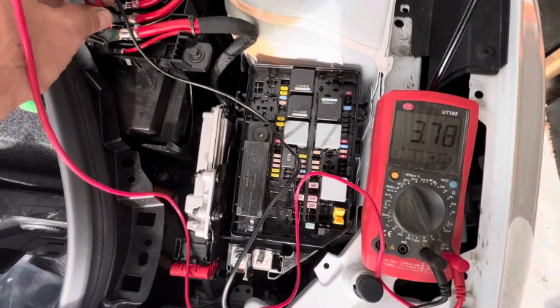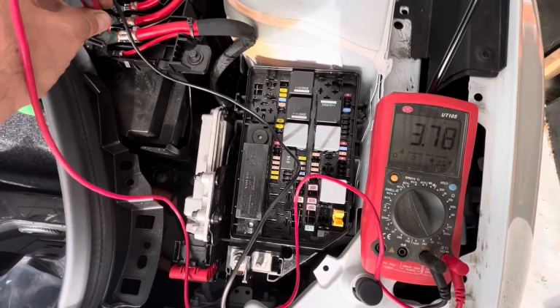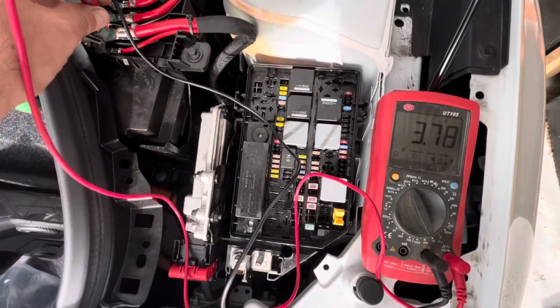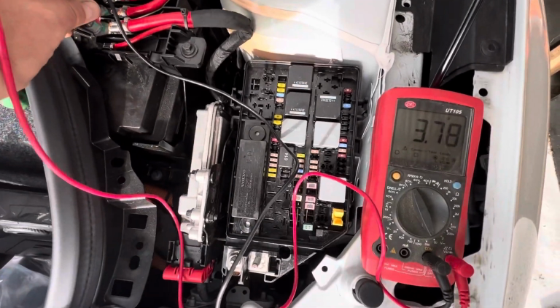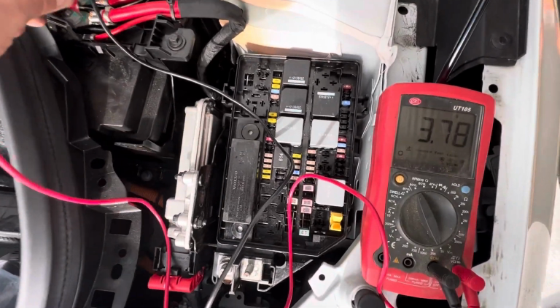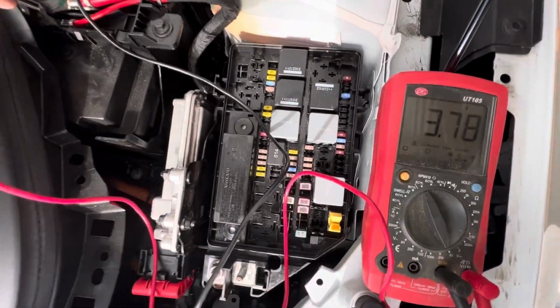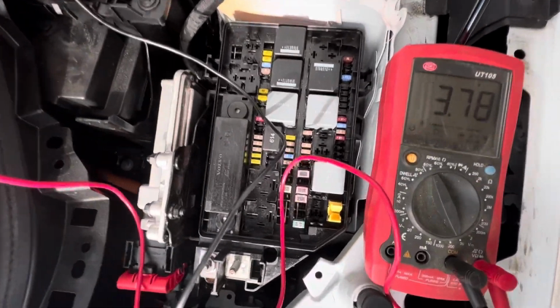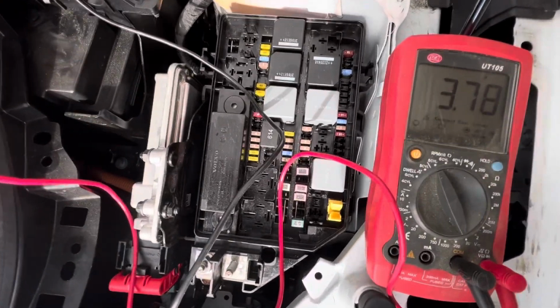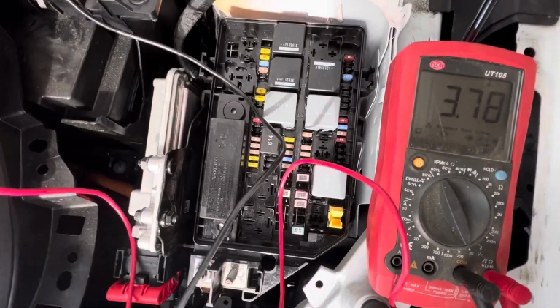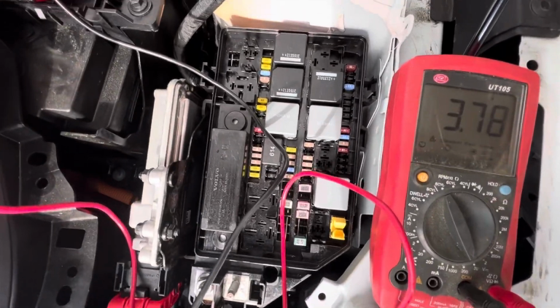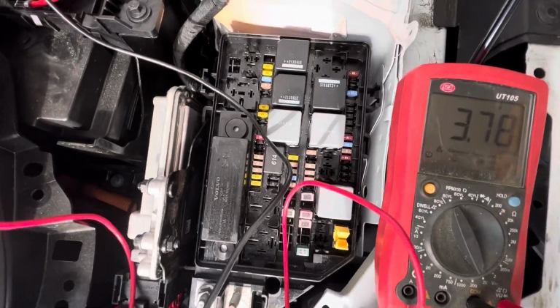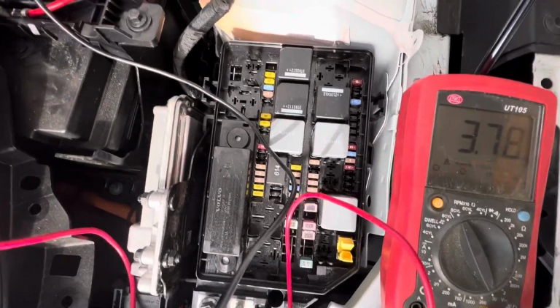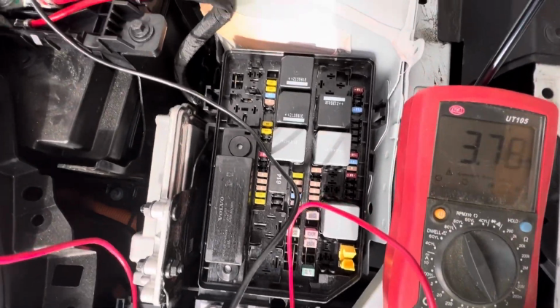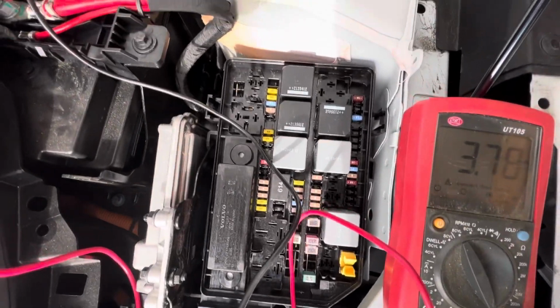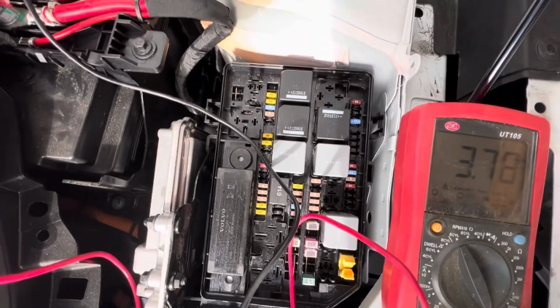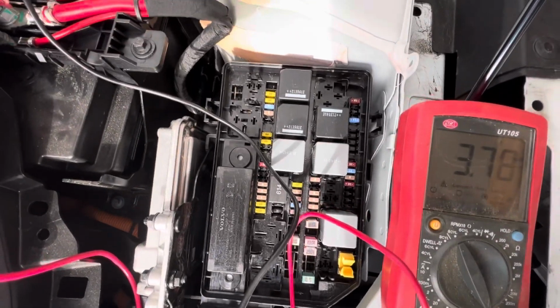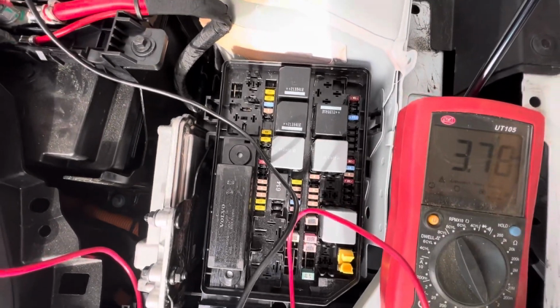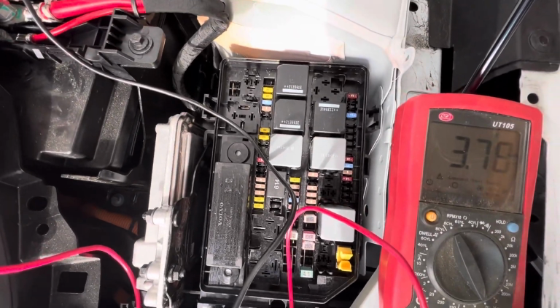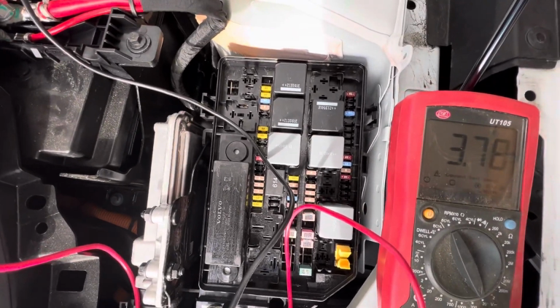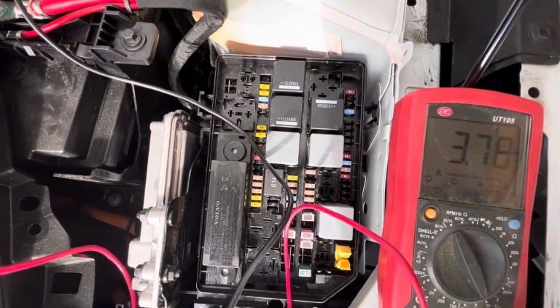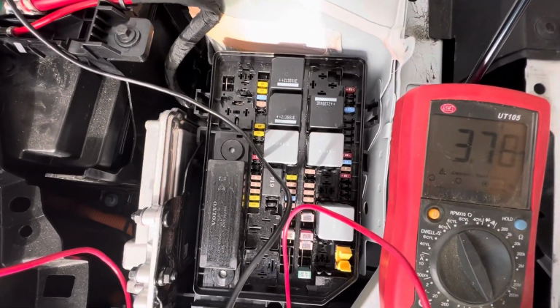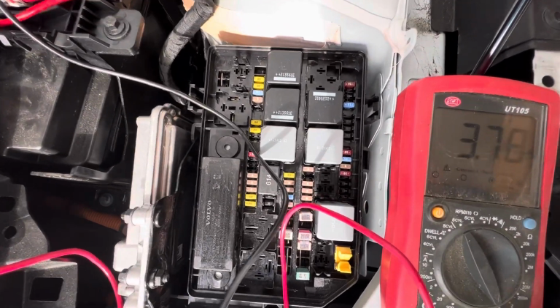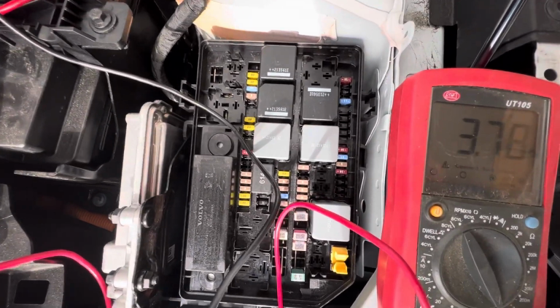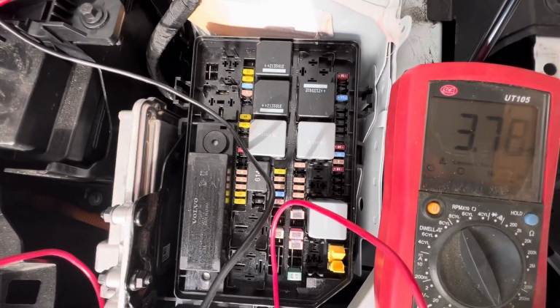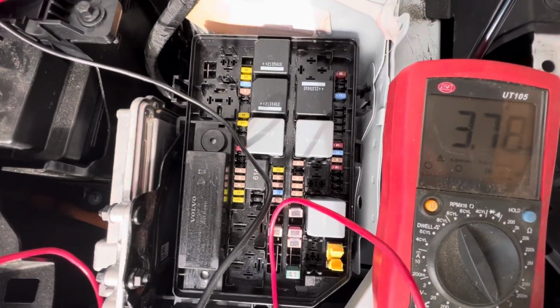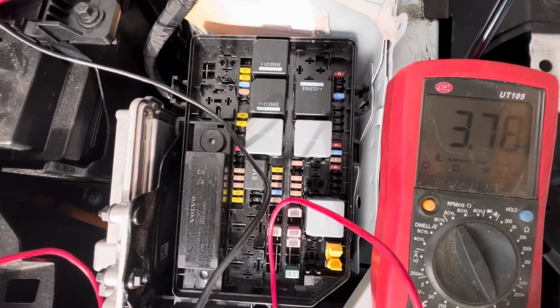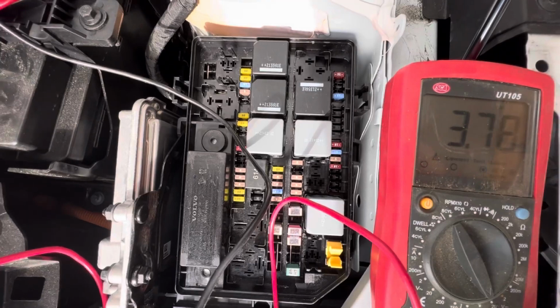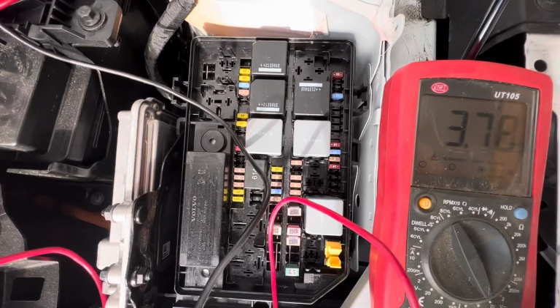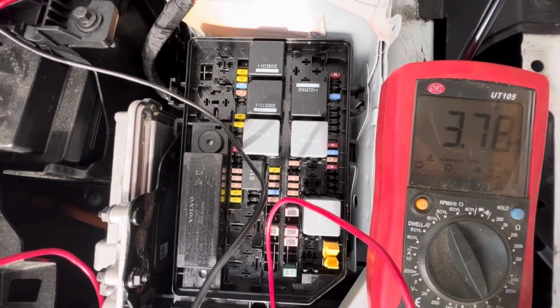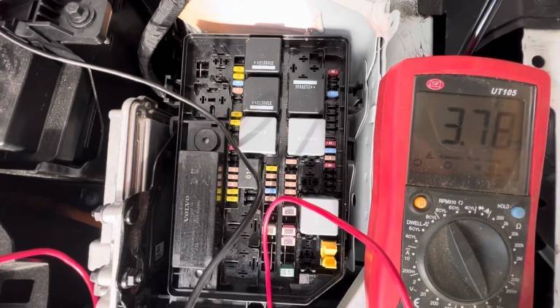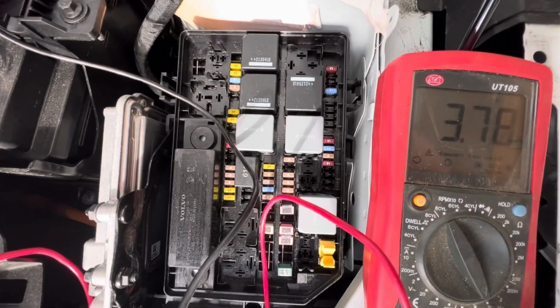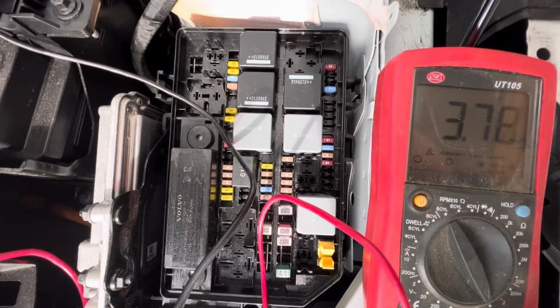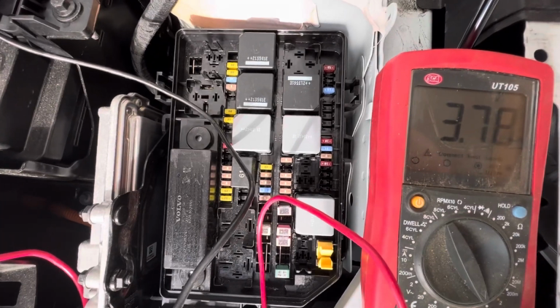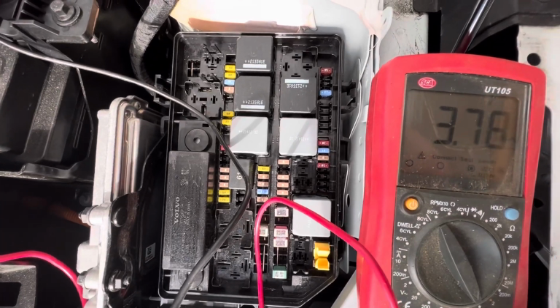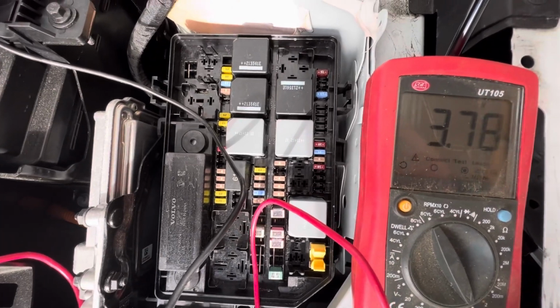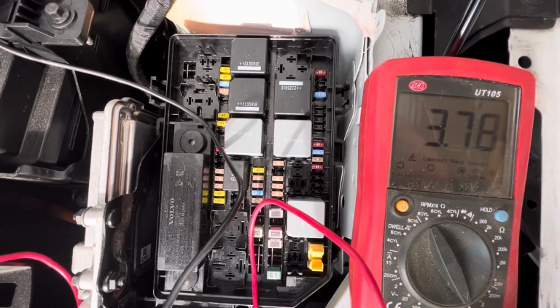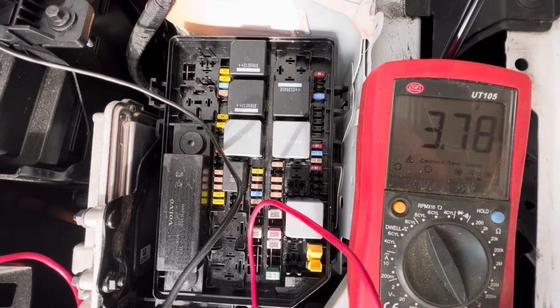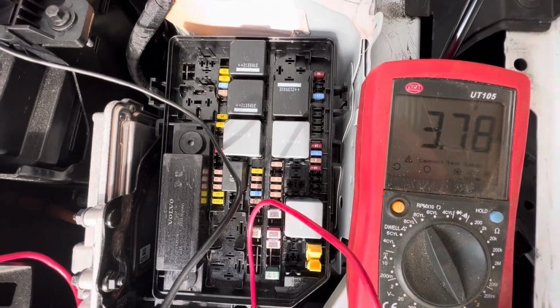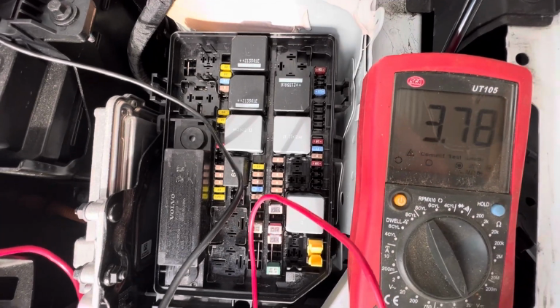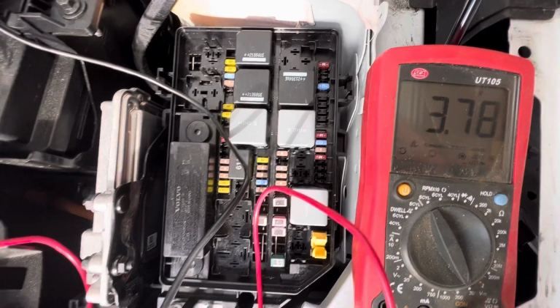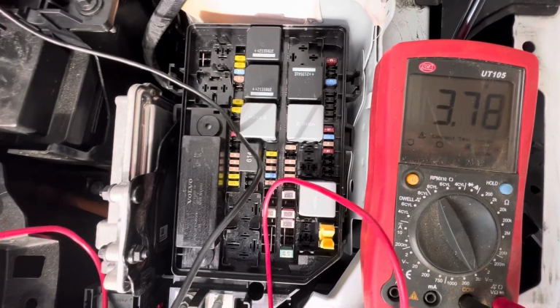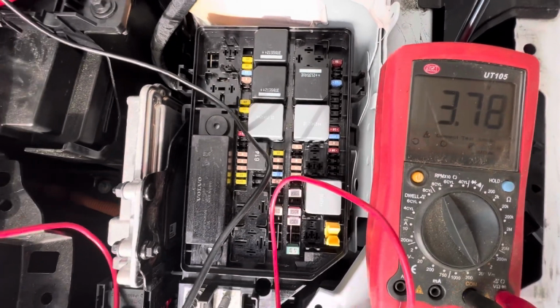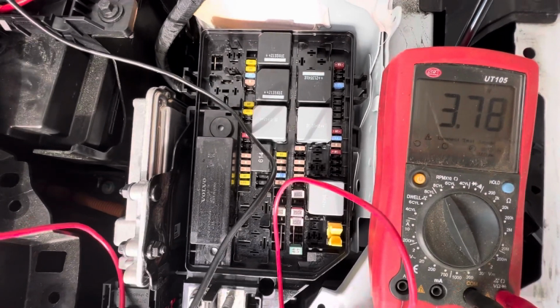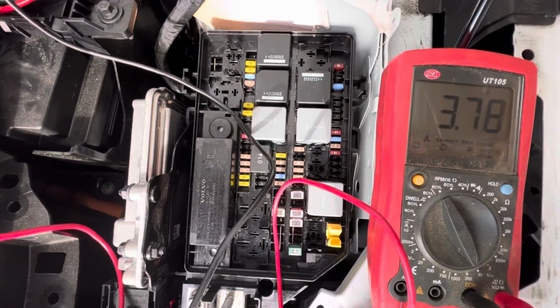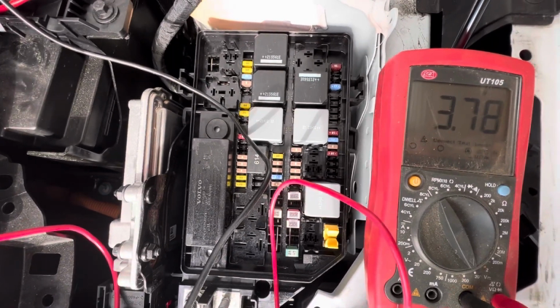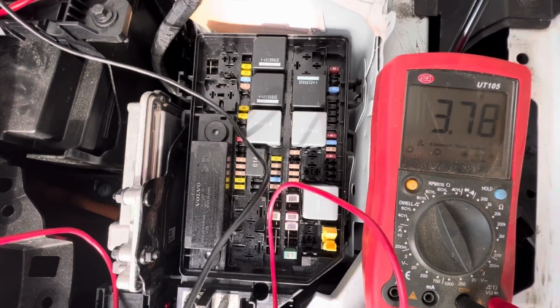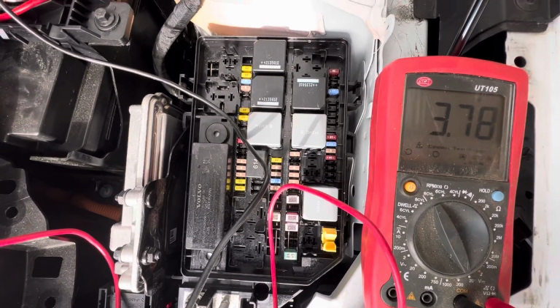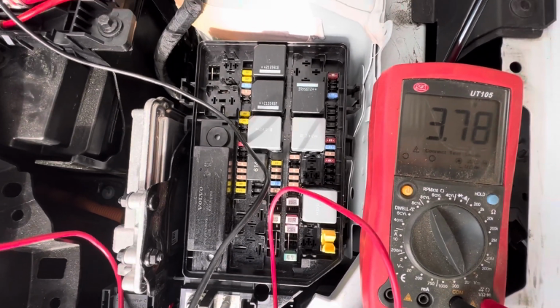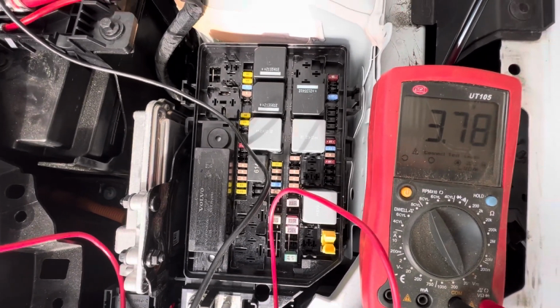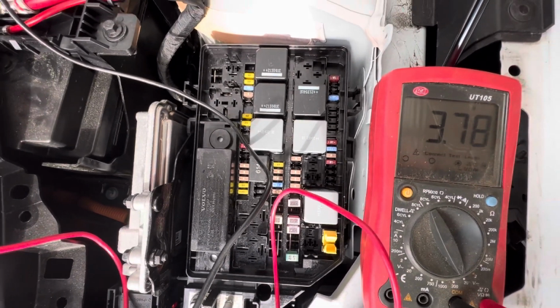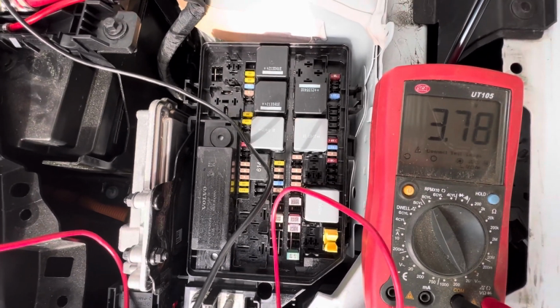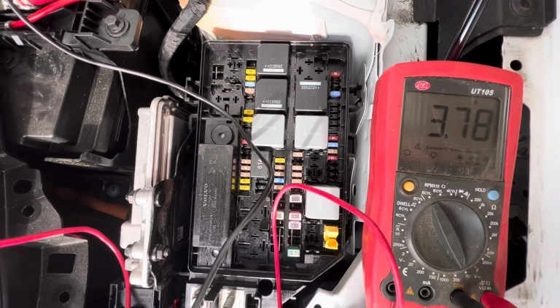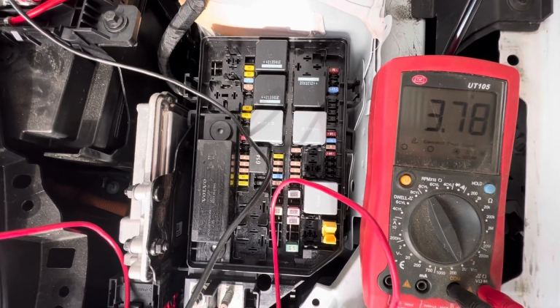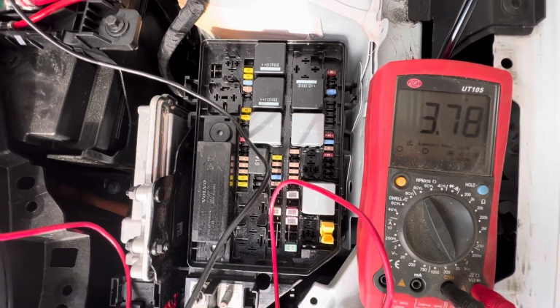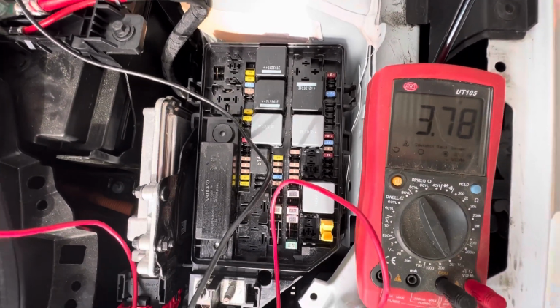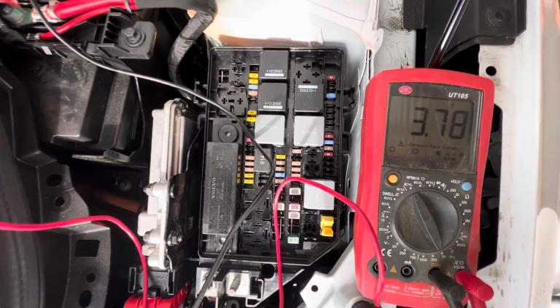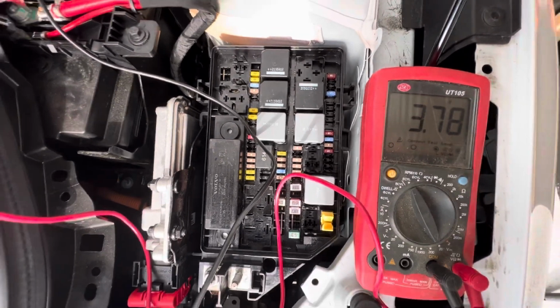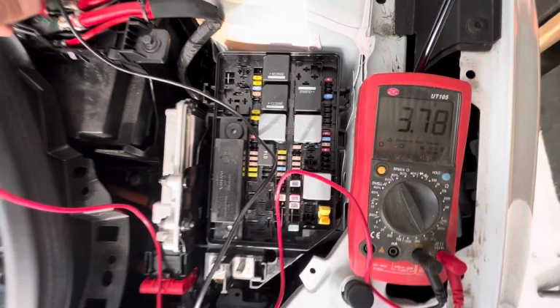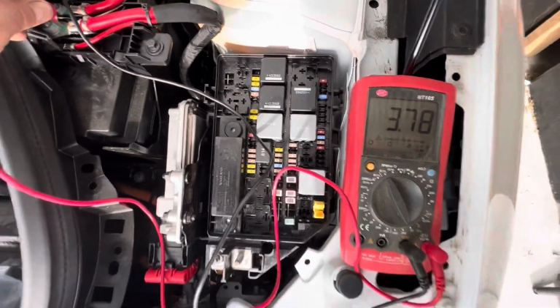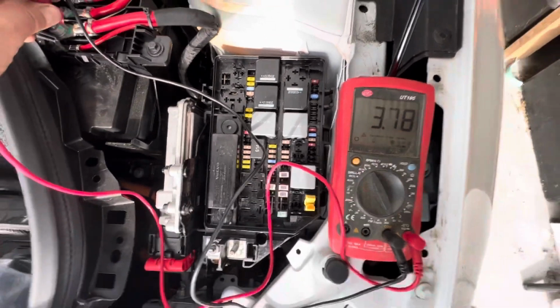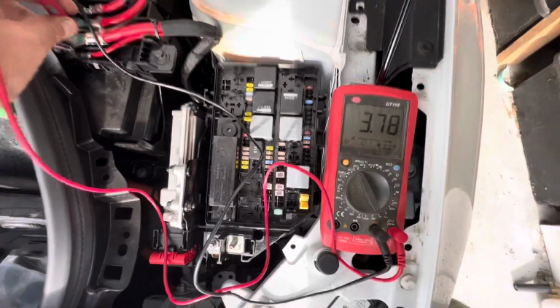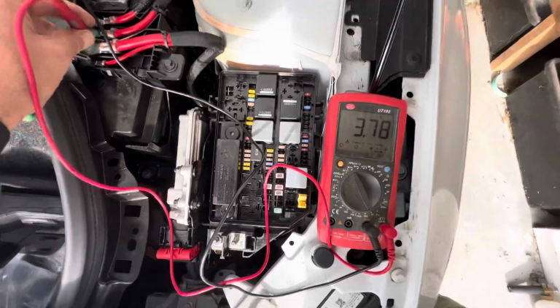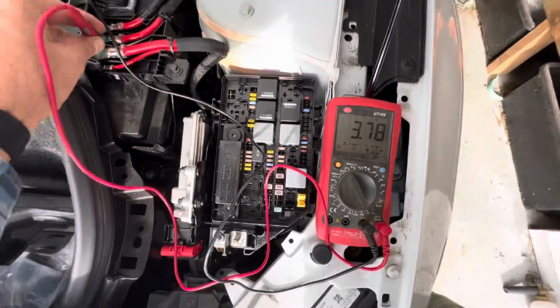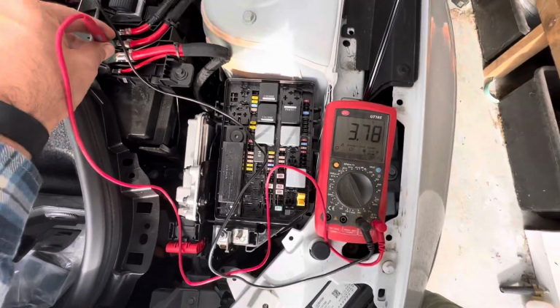But before we charge it up, I'll go through these fuses anyway and see if I can figure out if any of them are blown. All right, thanks again everyone.